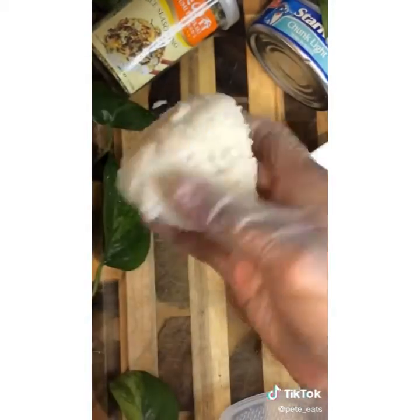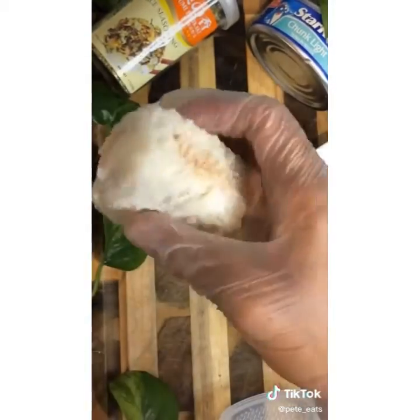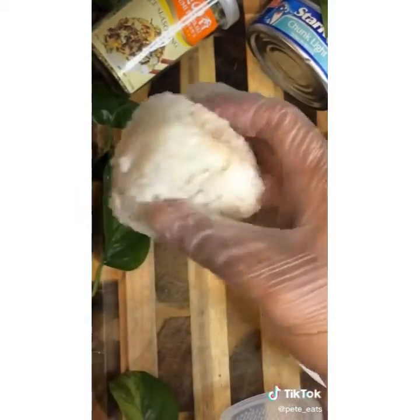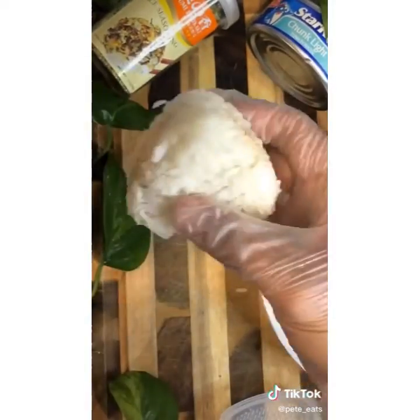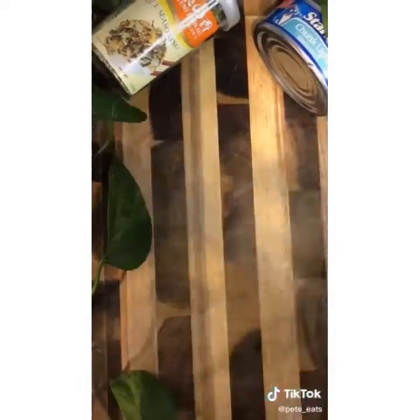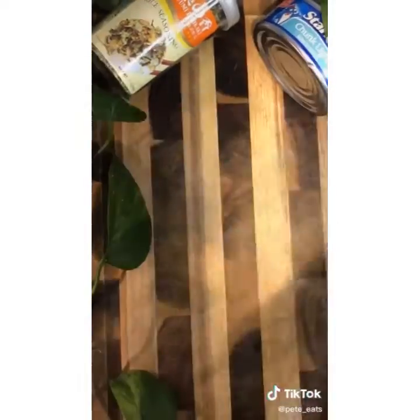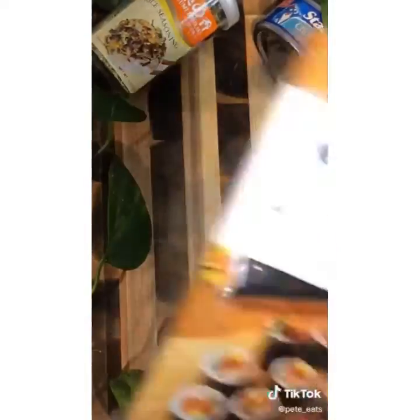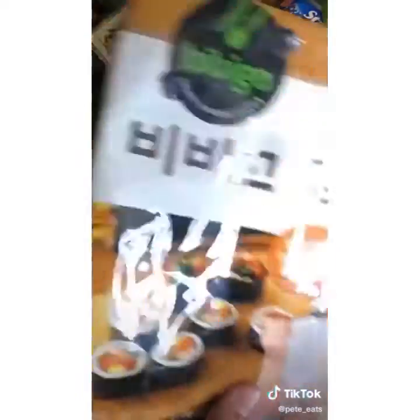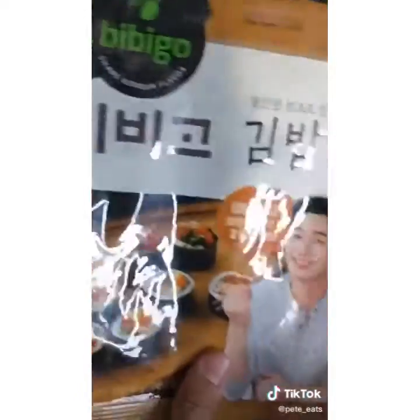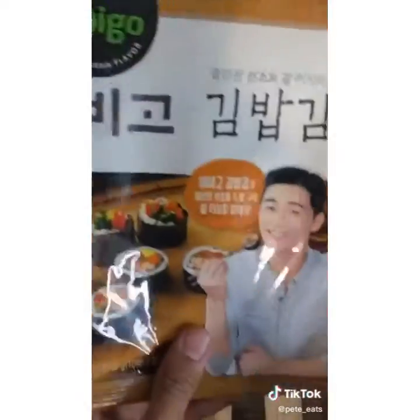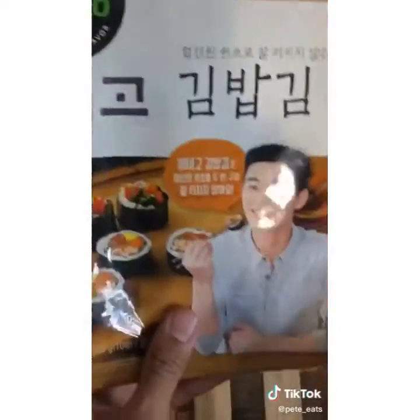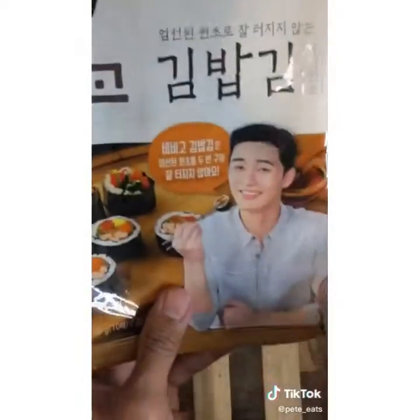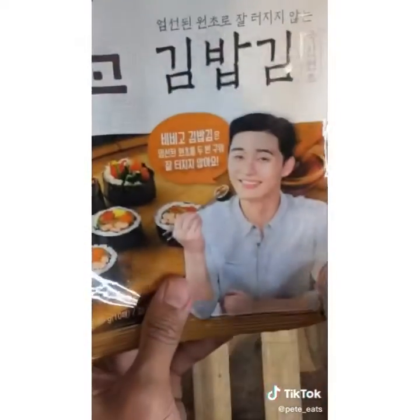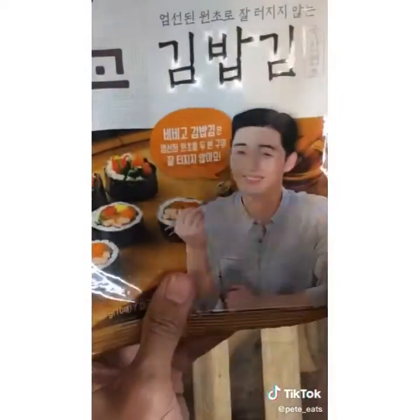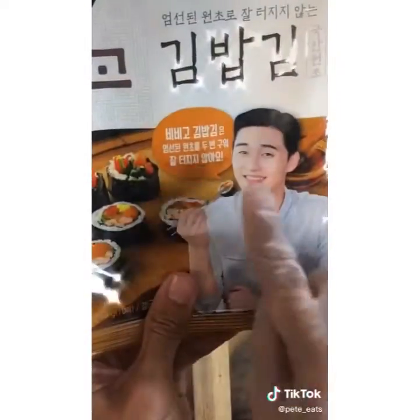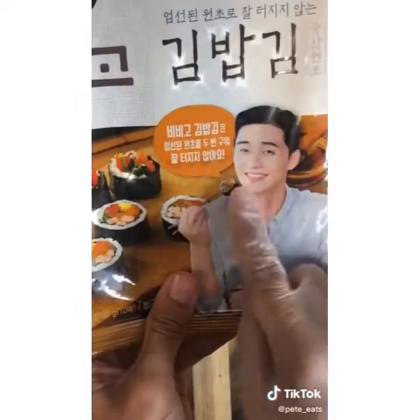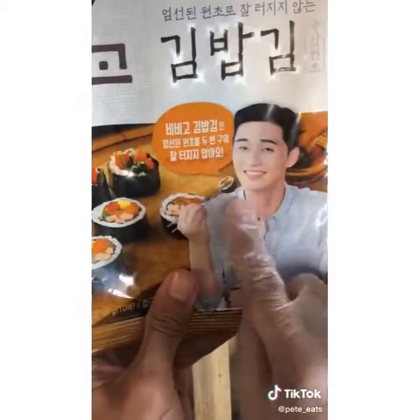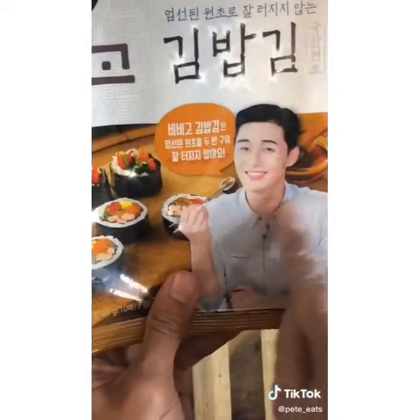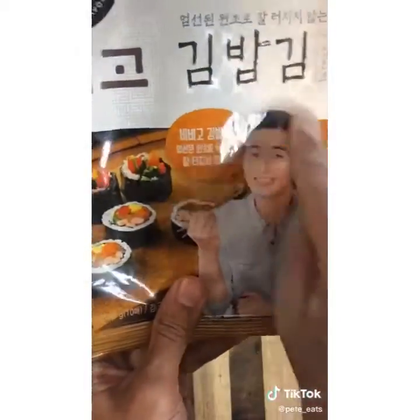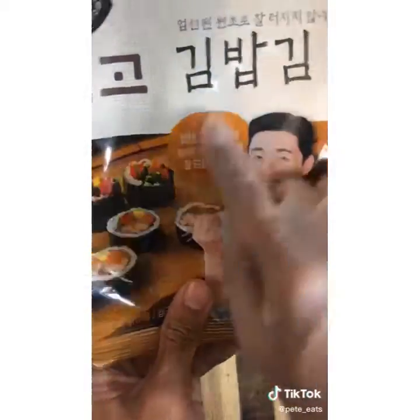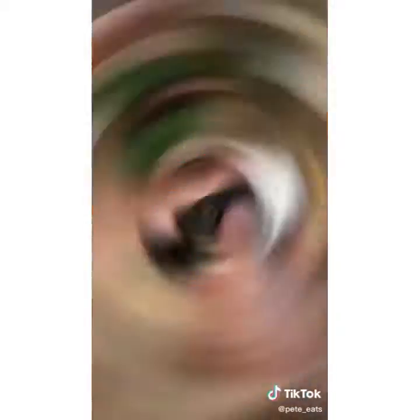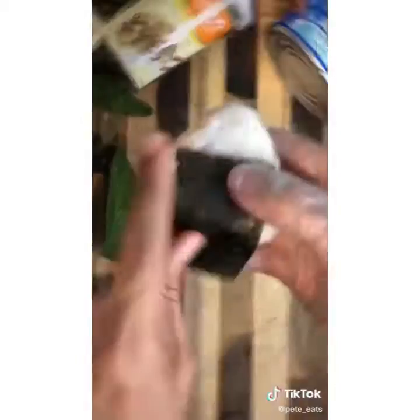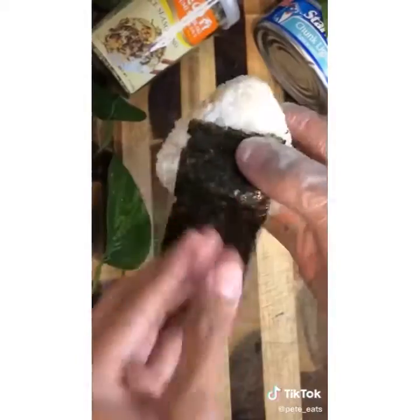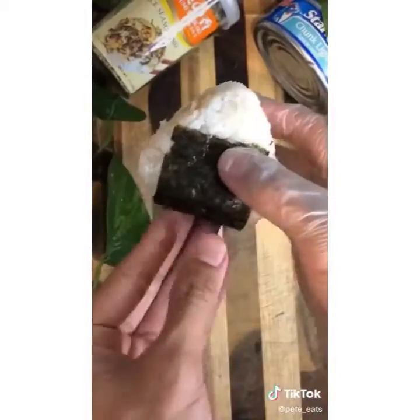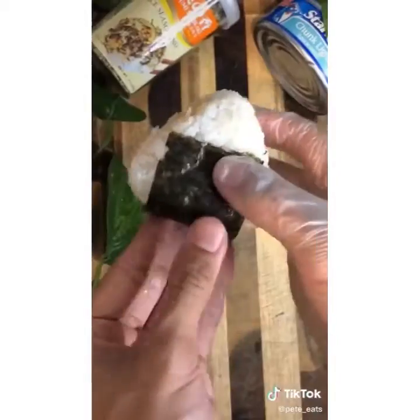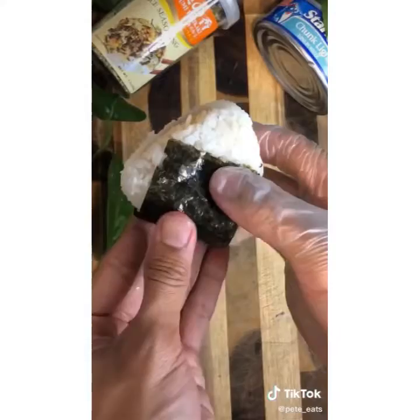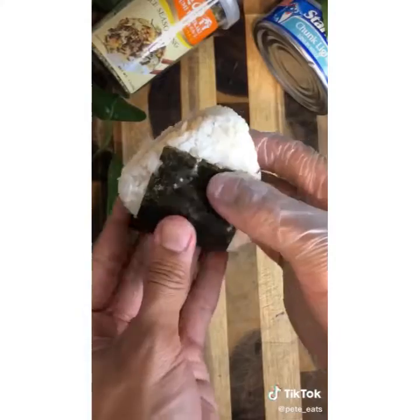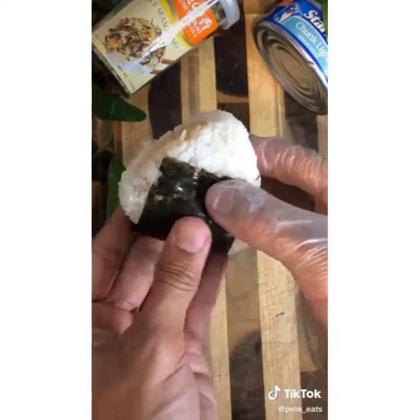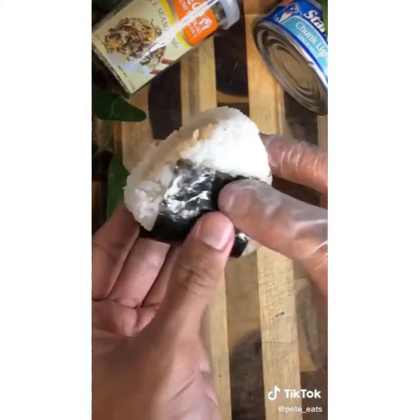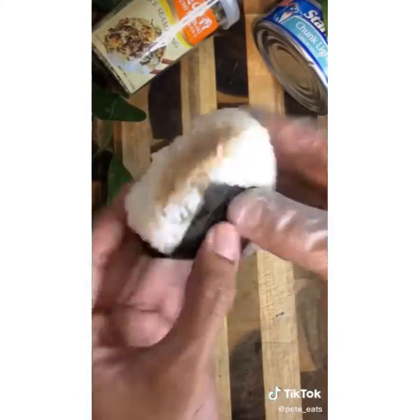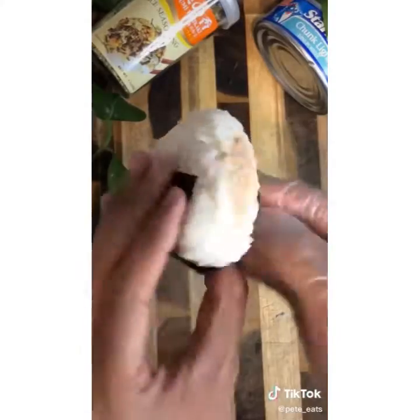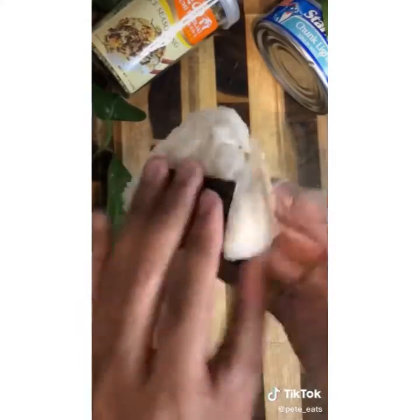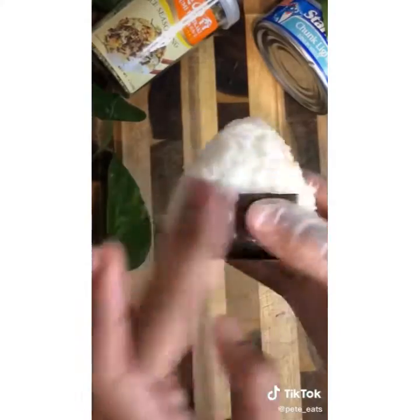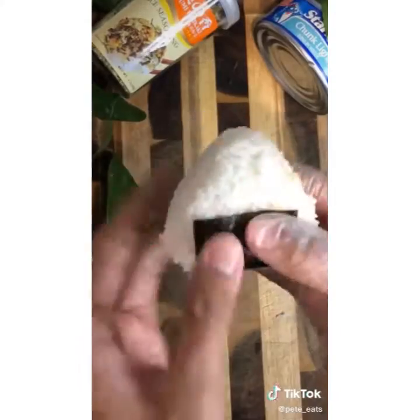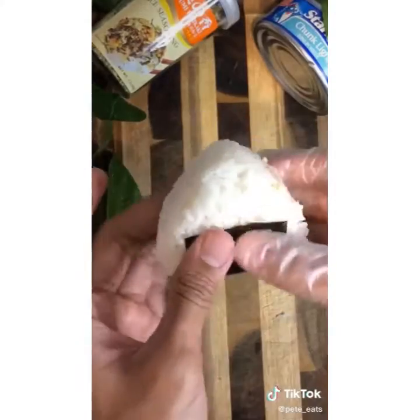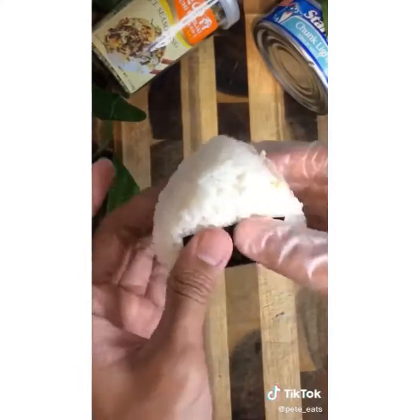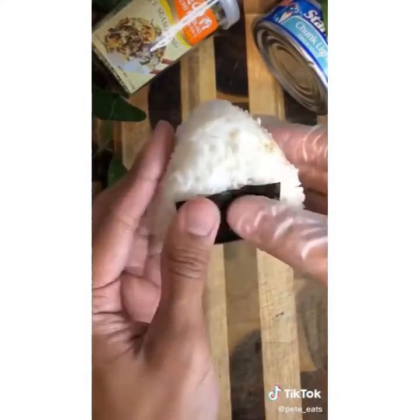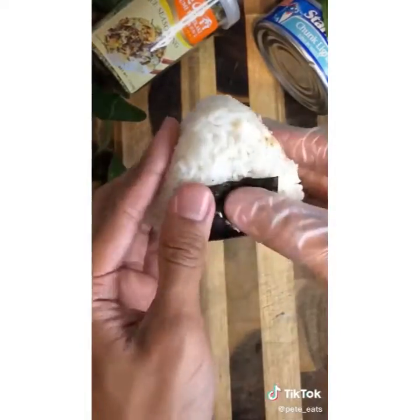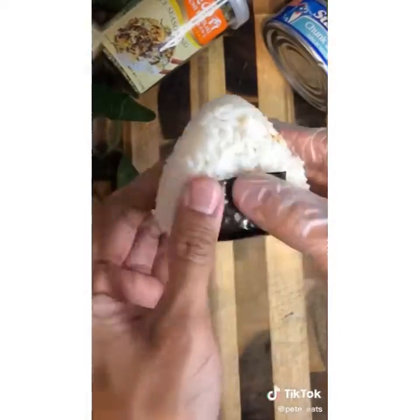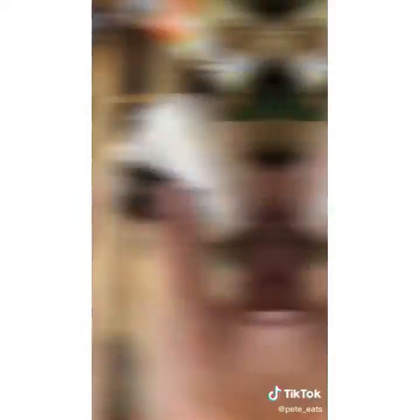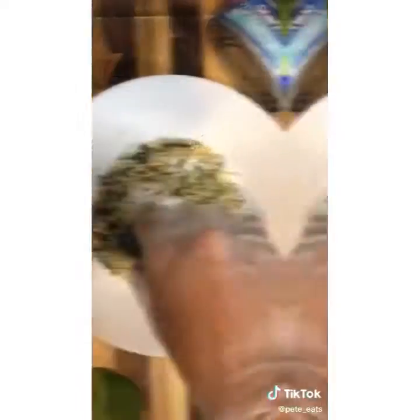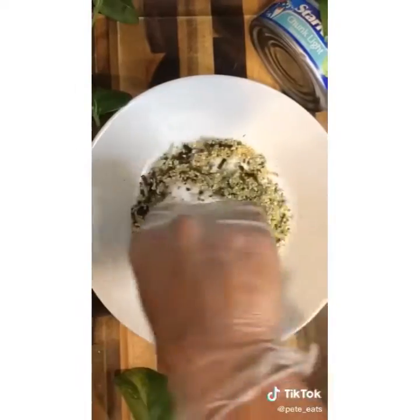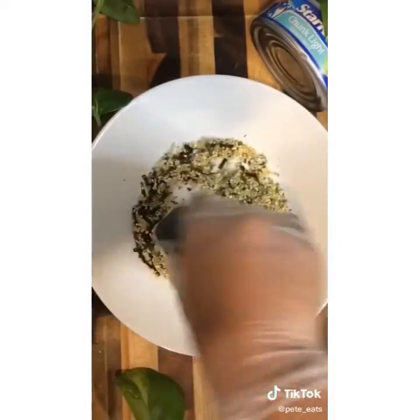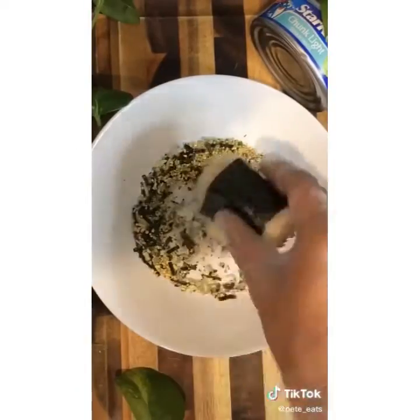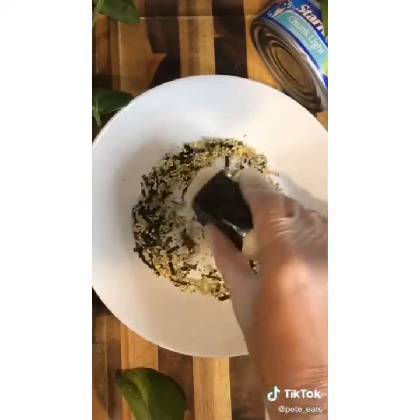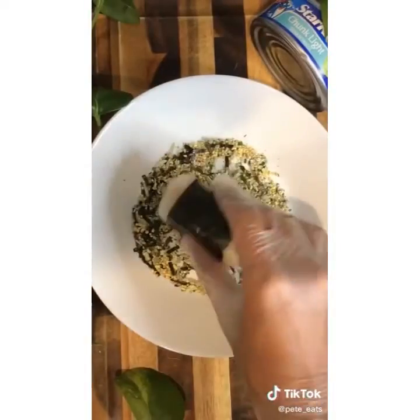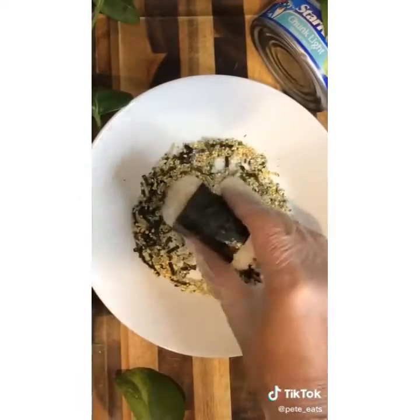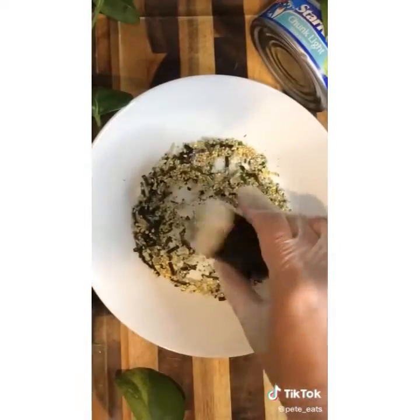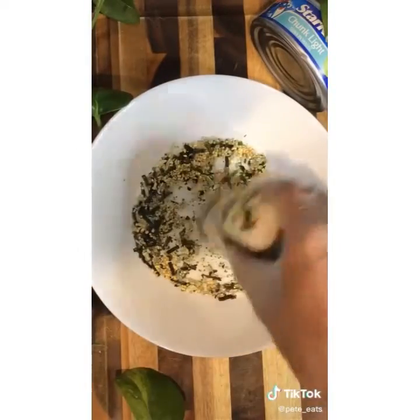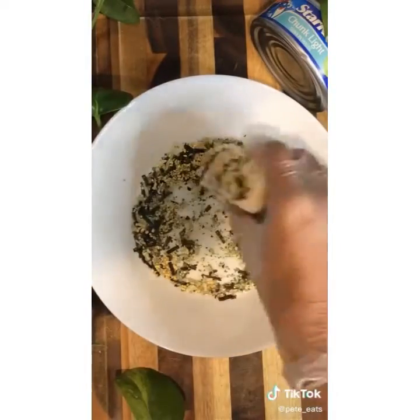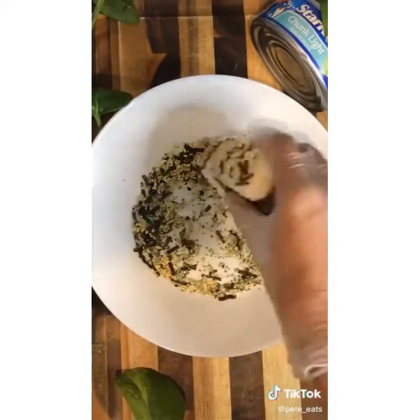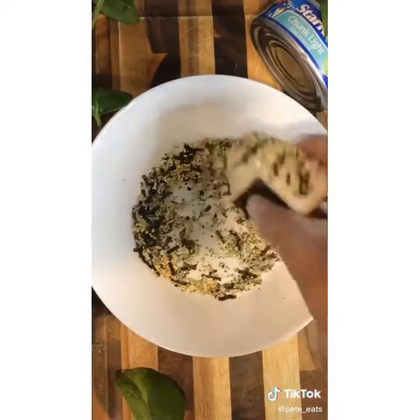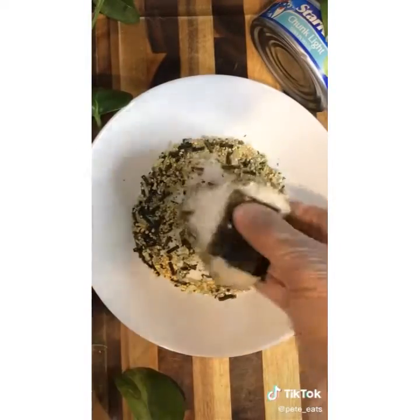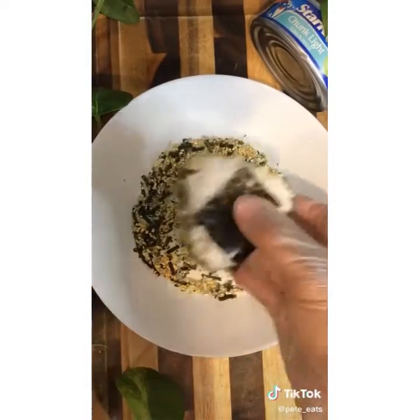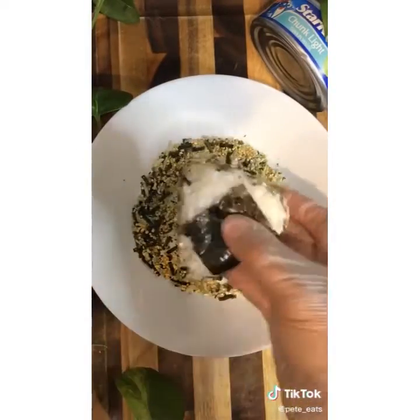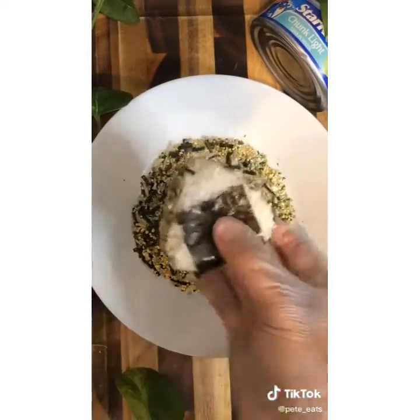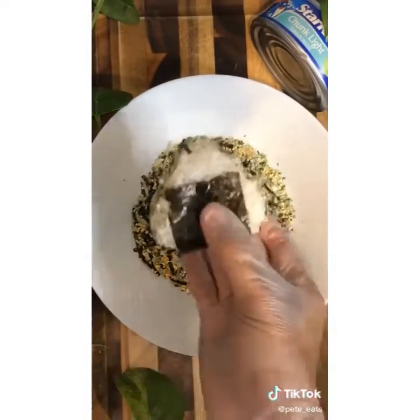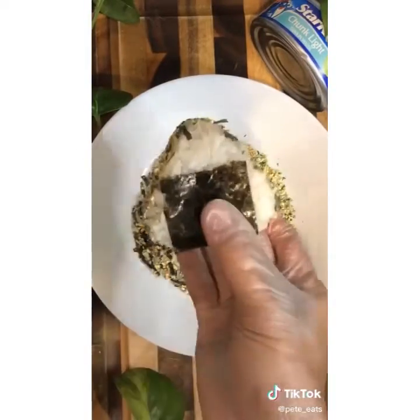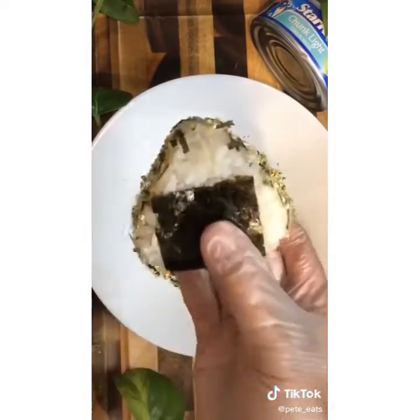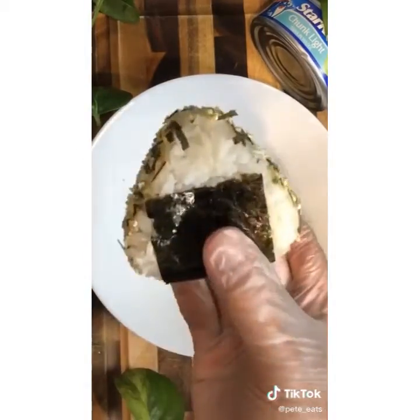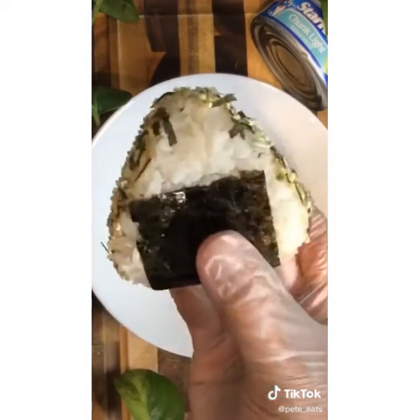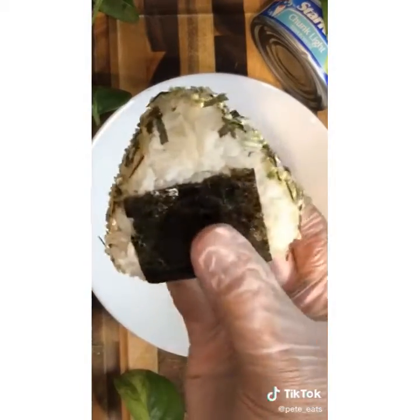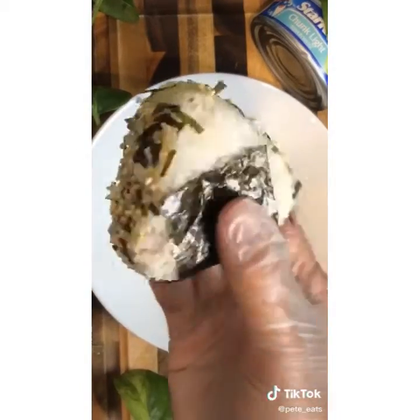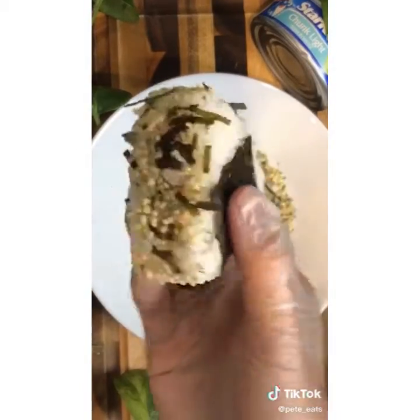Now you're going to need some nori. Wrap the onigiri. Dip the sides — this is how I like to do it. Enjoy.